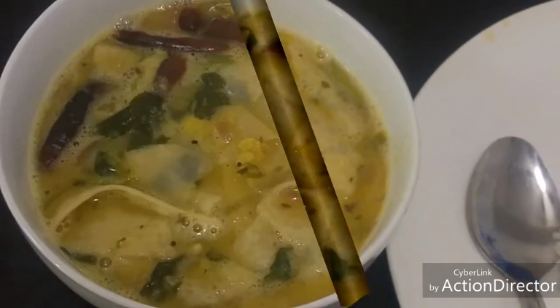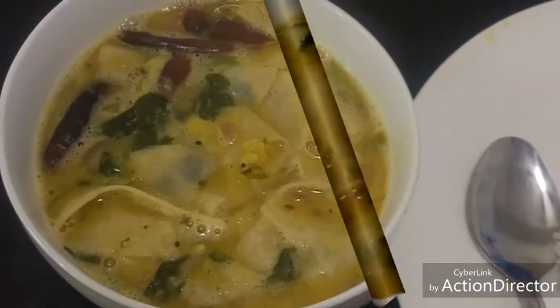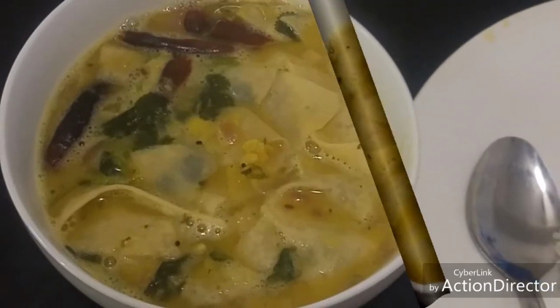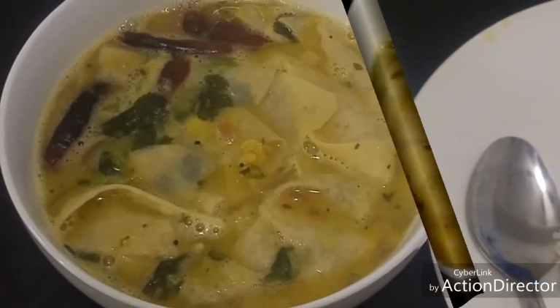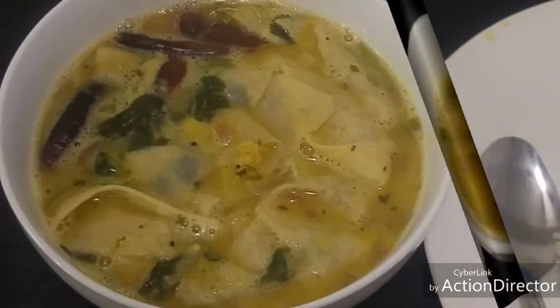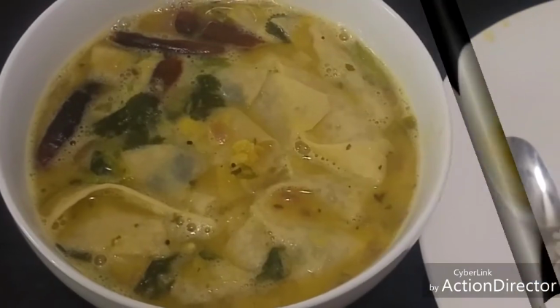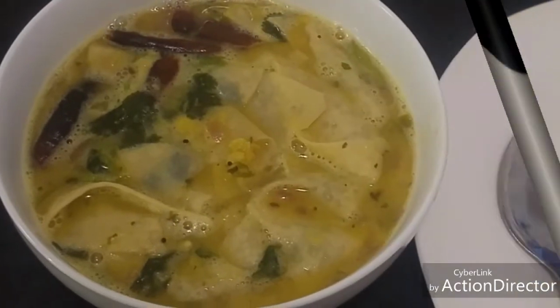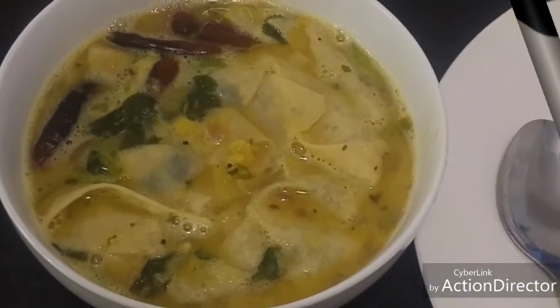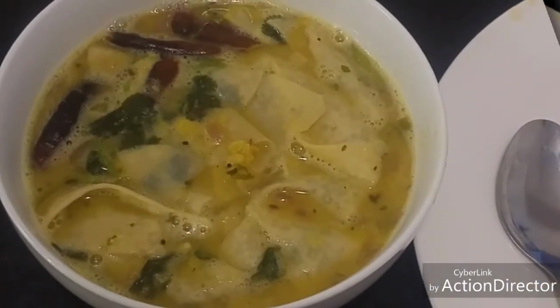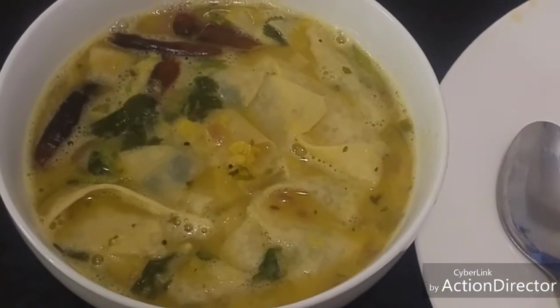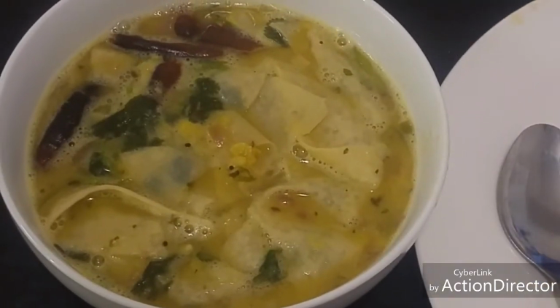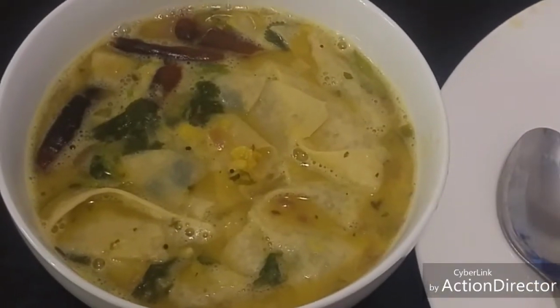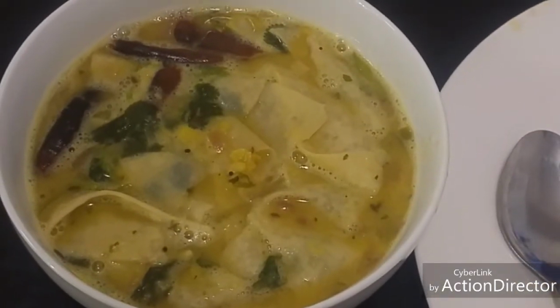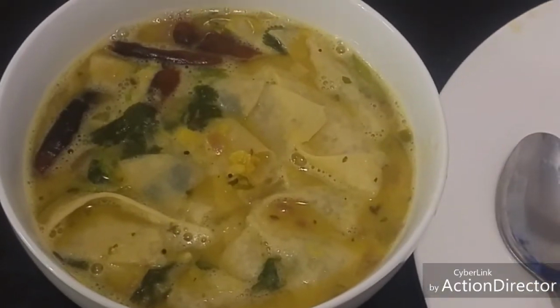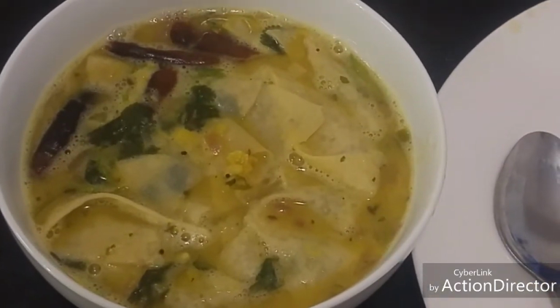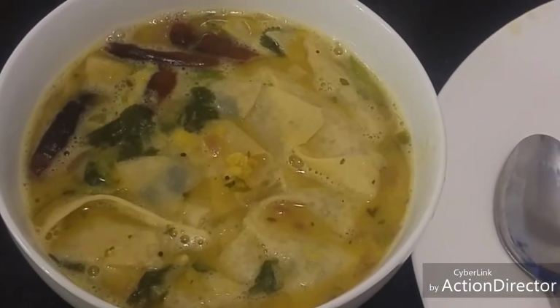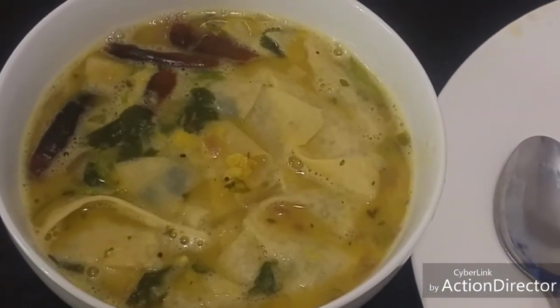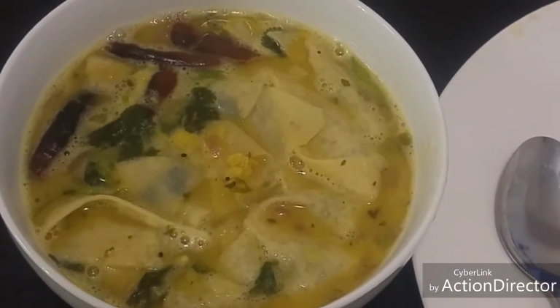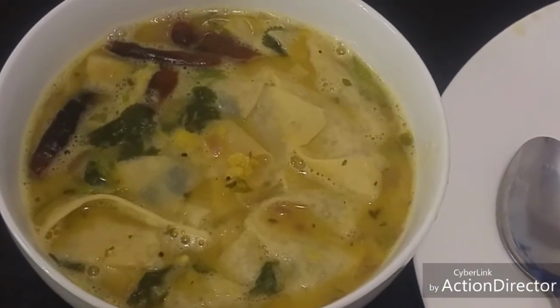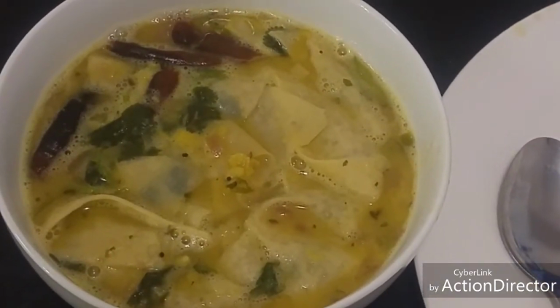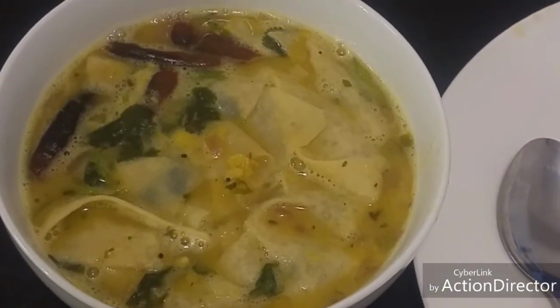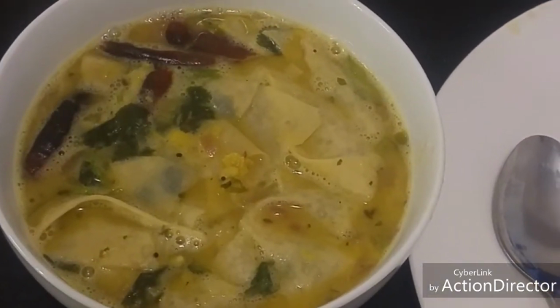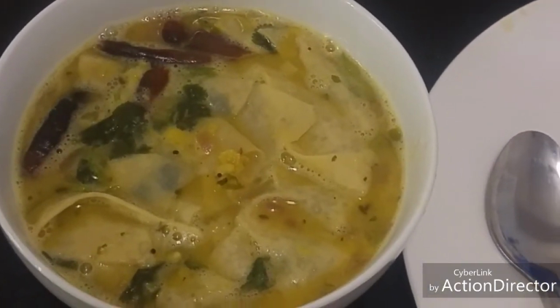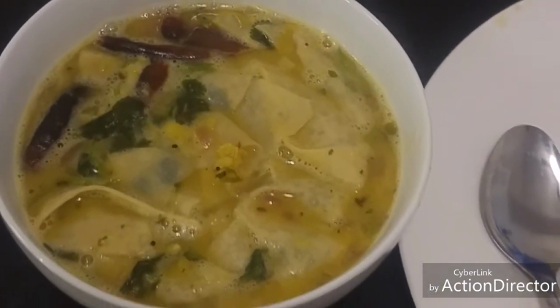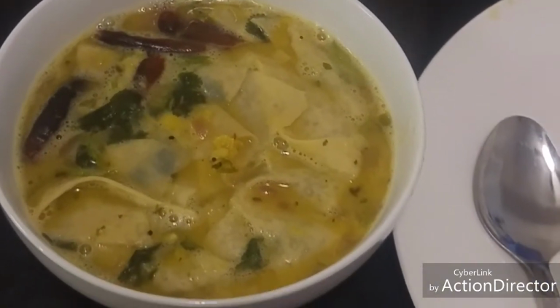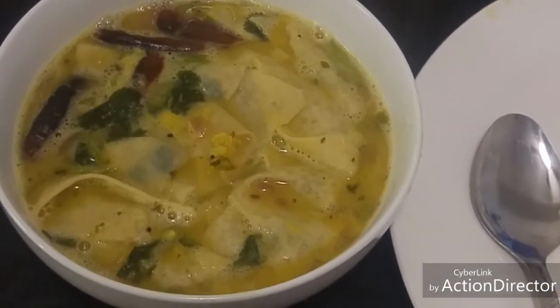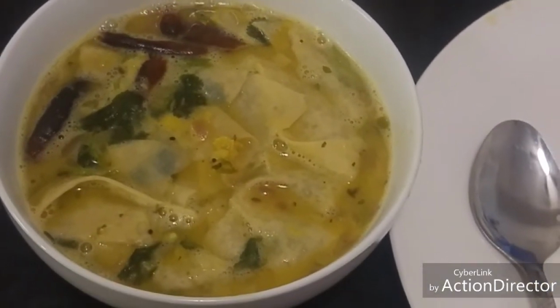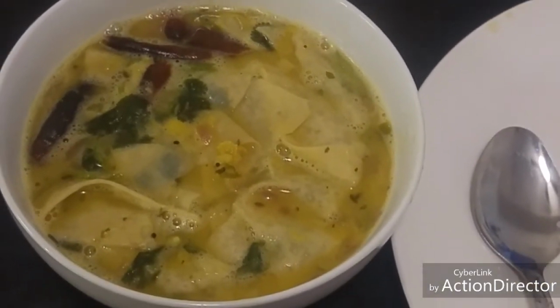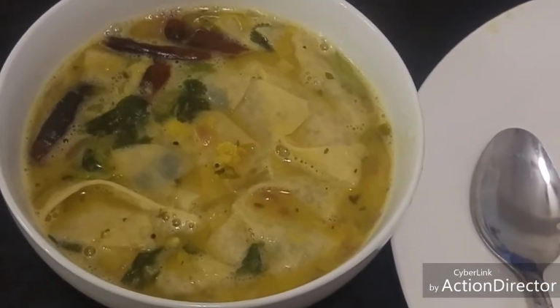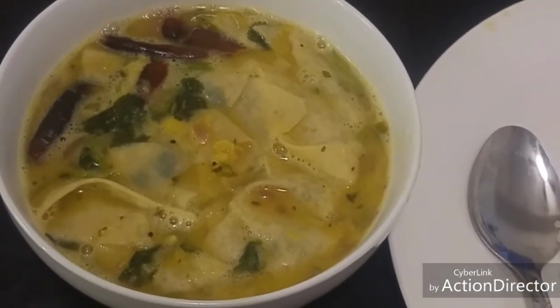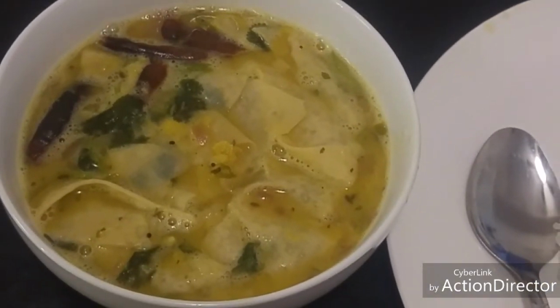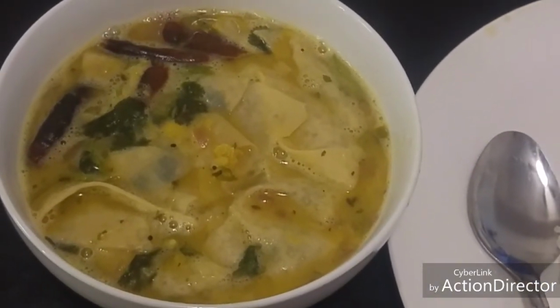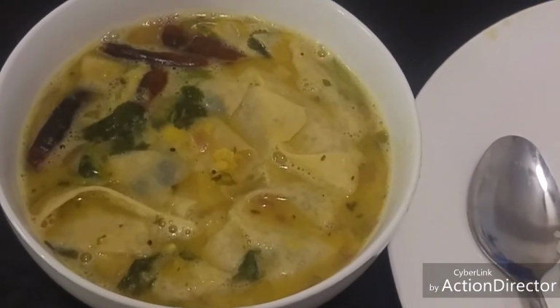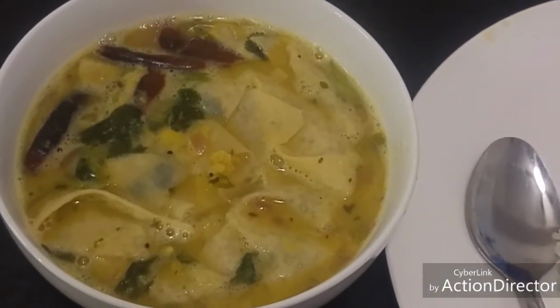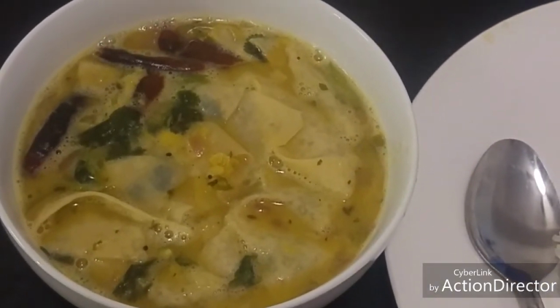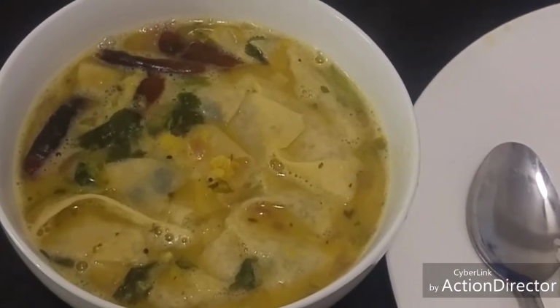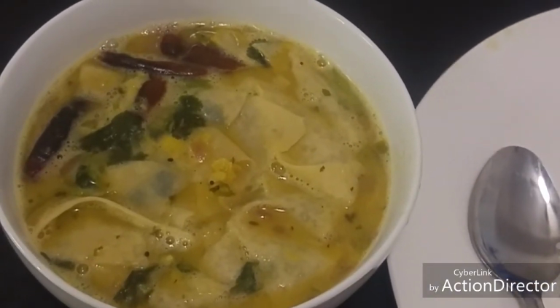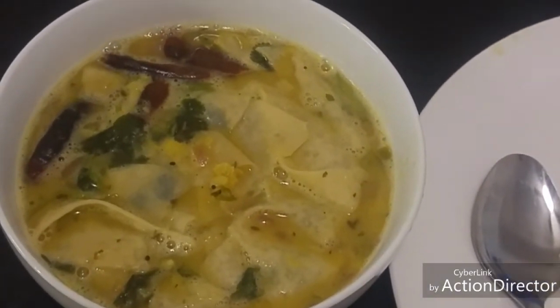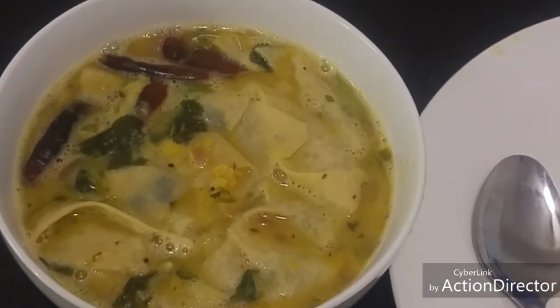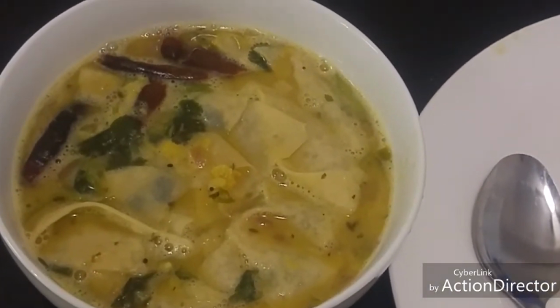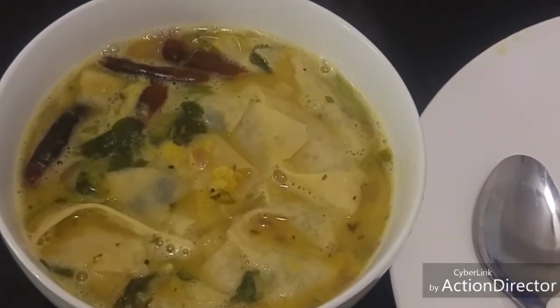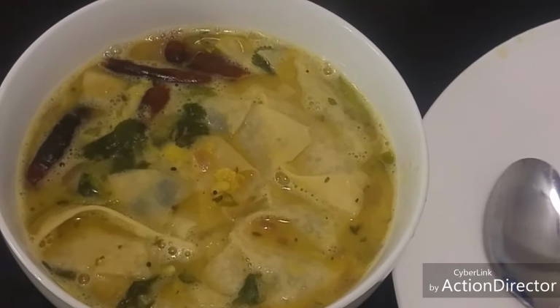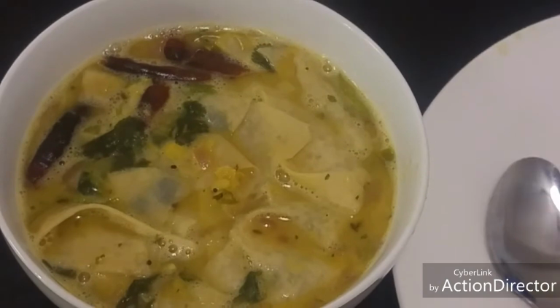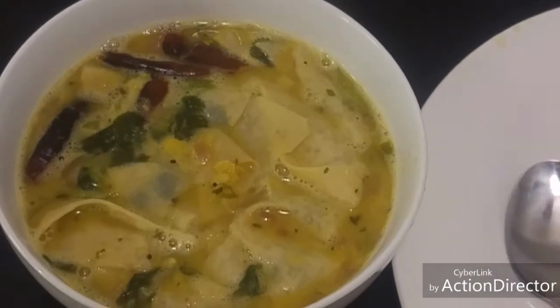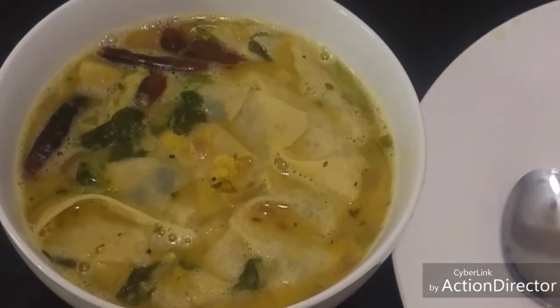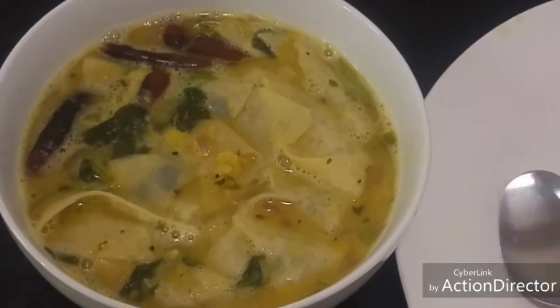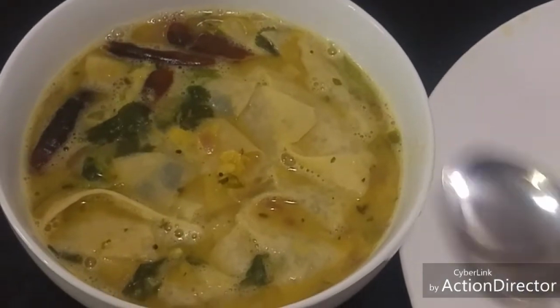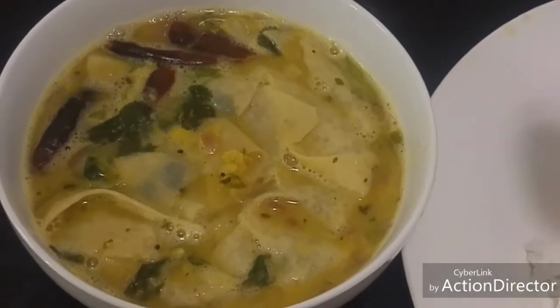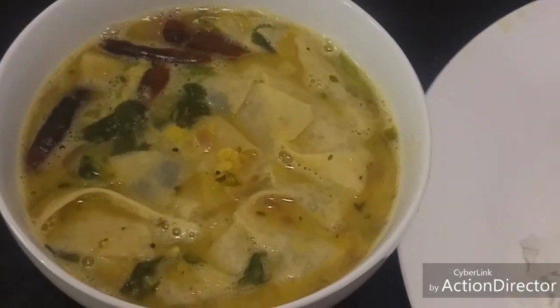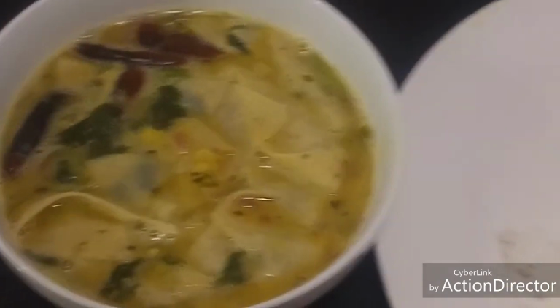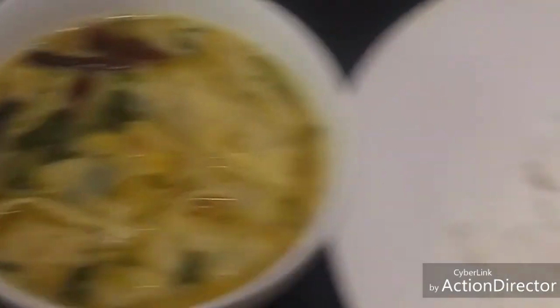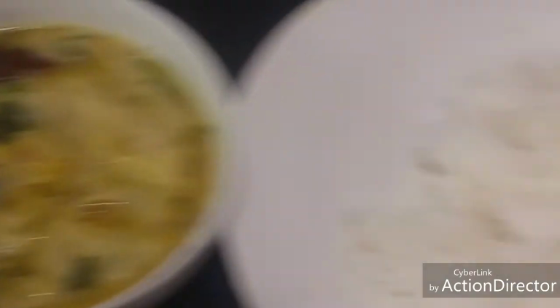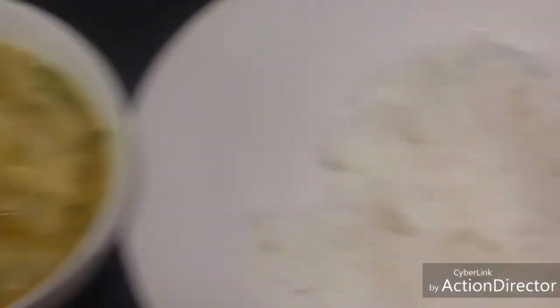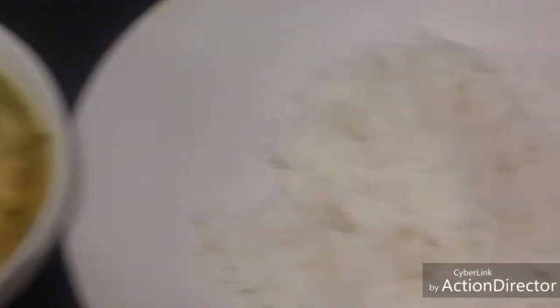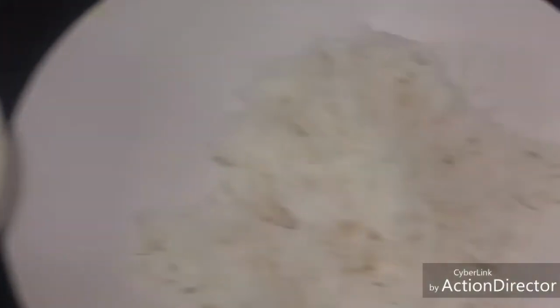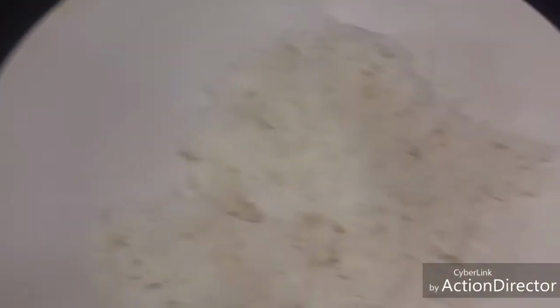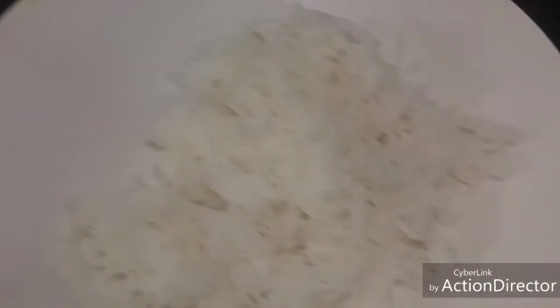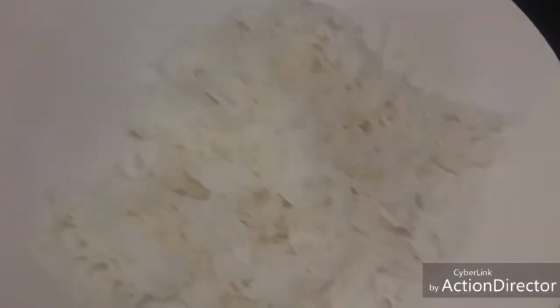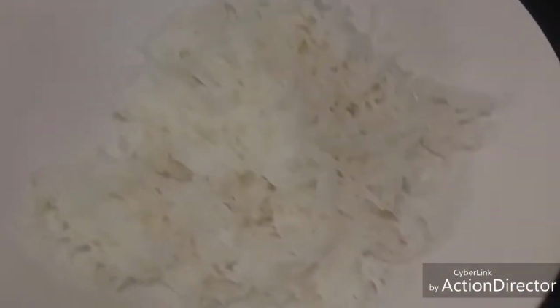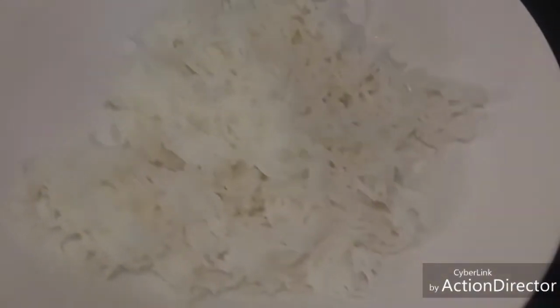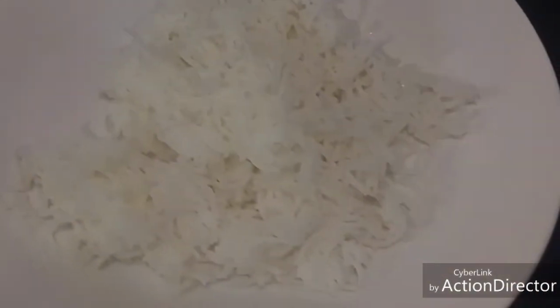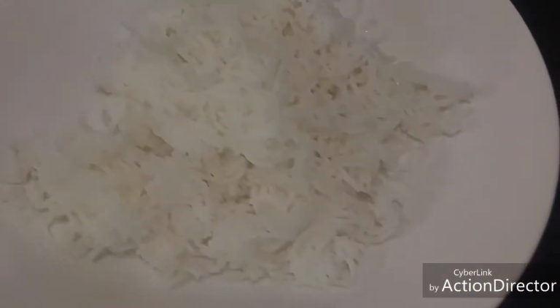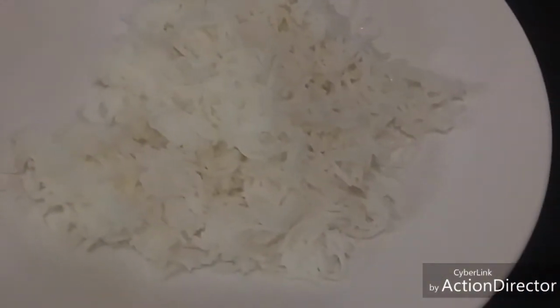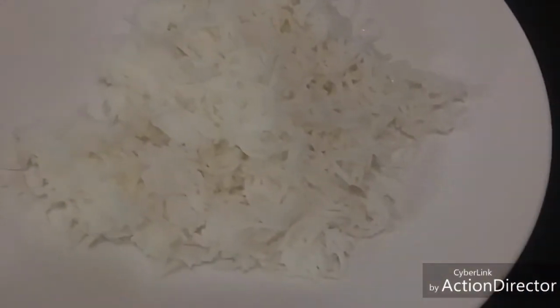I have transferred it to a serving bowl. Now we can serve it with some rice.